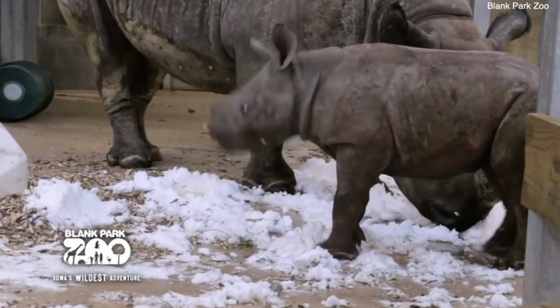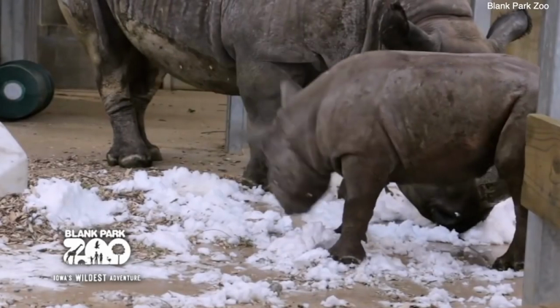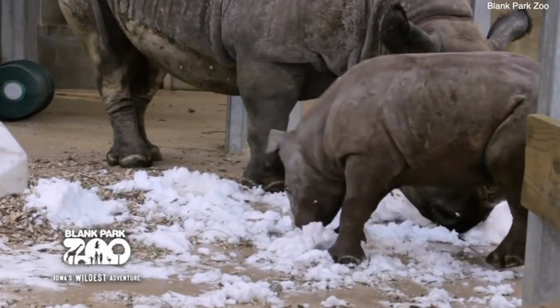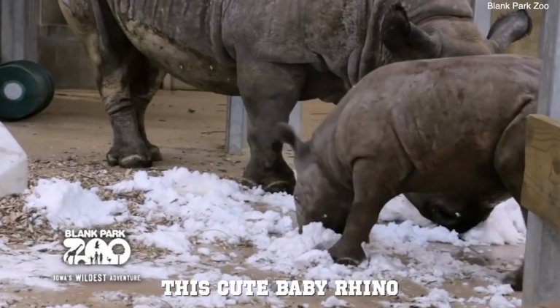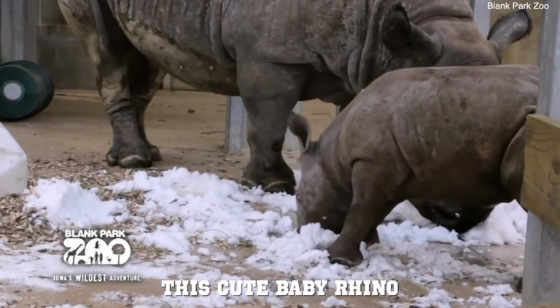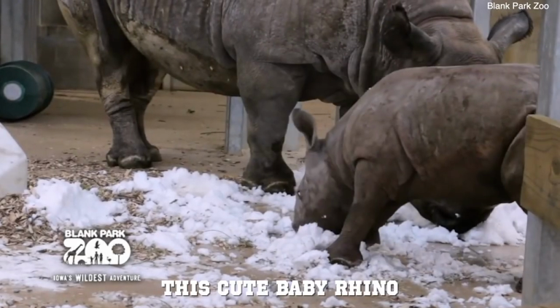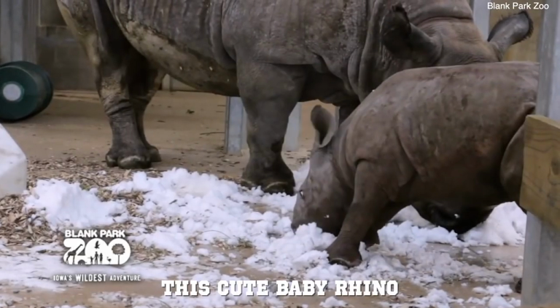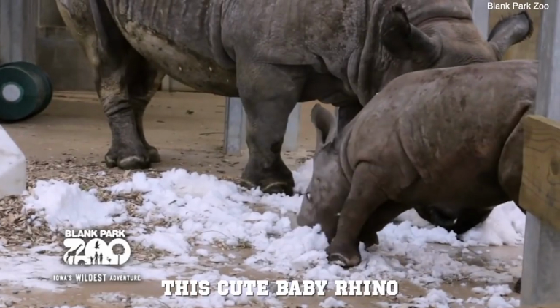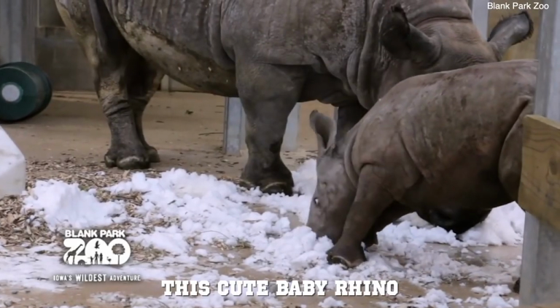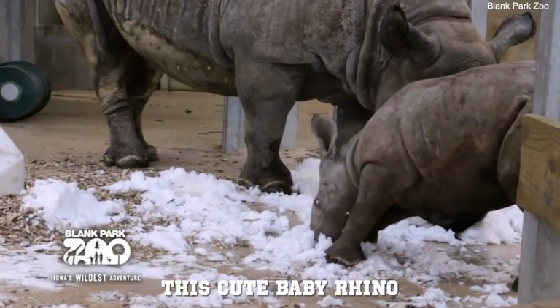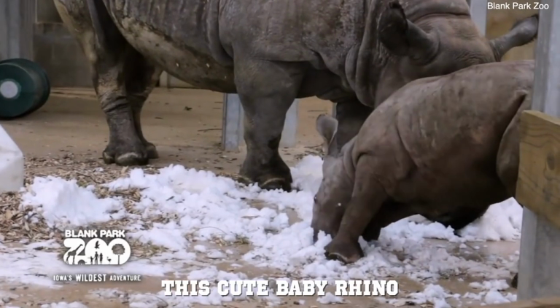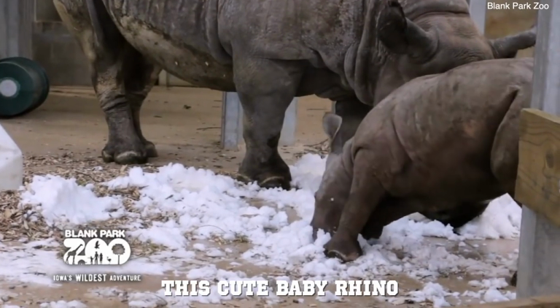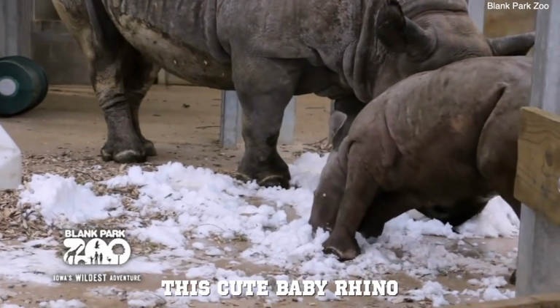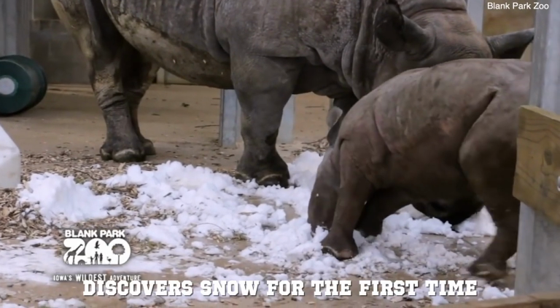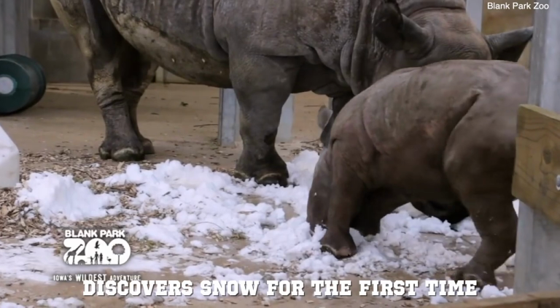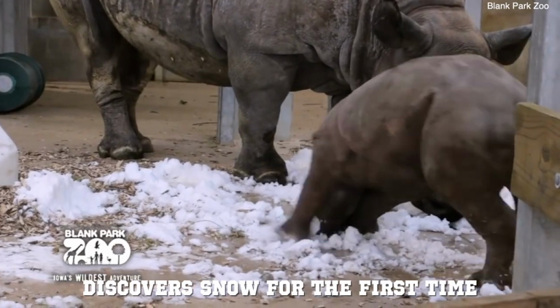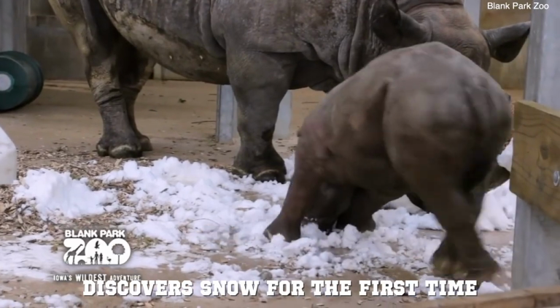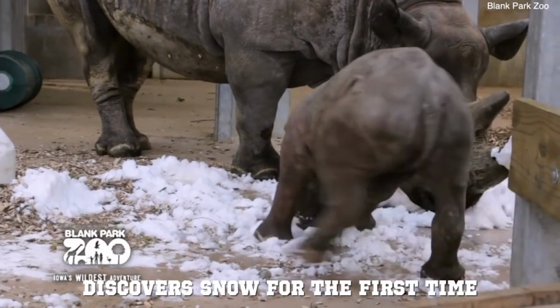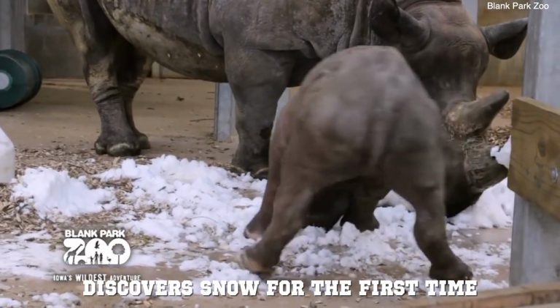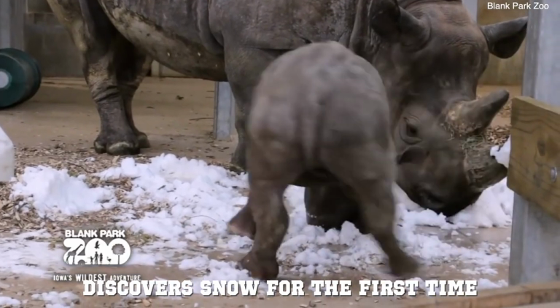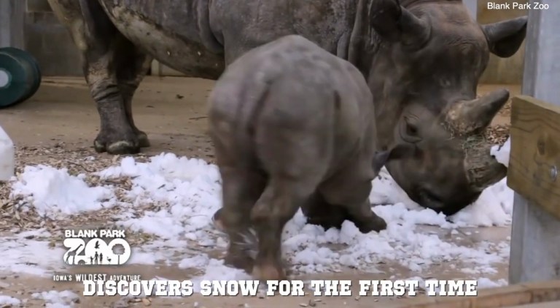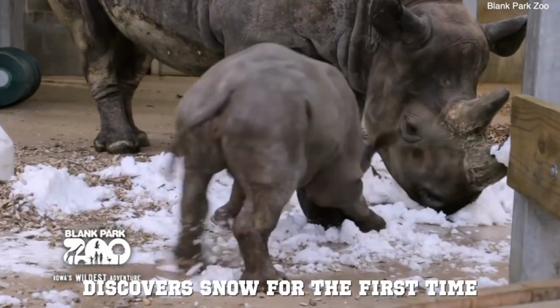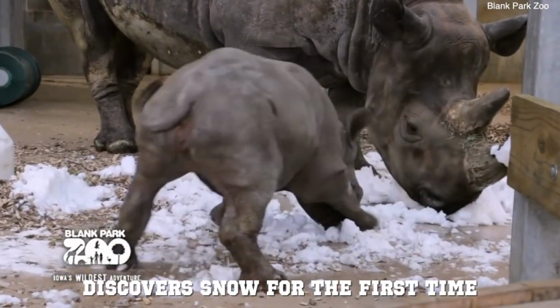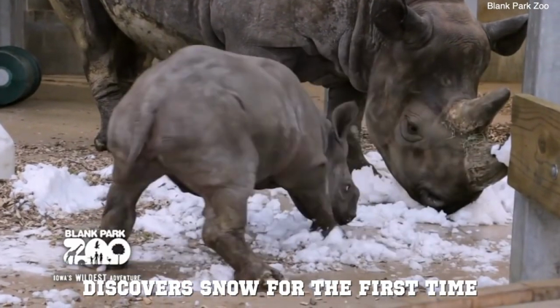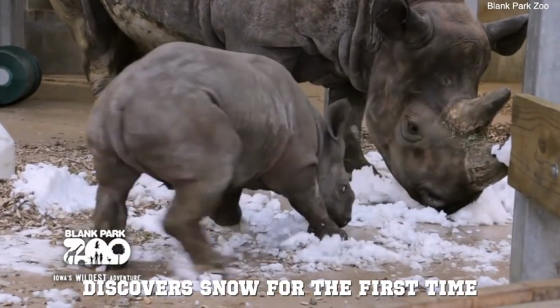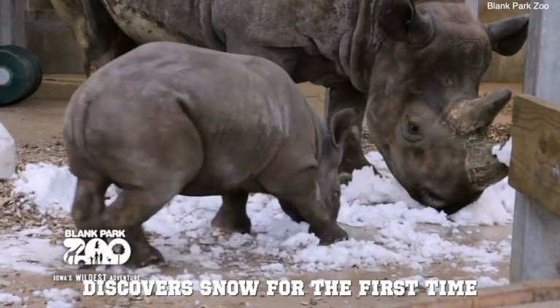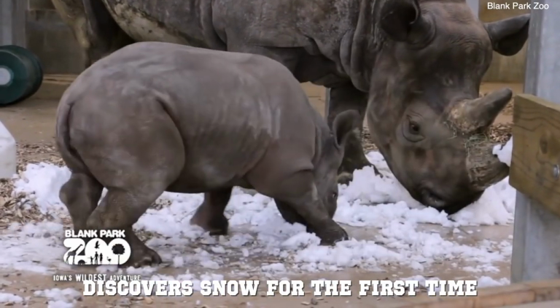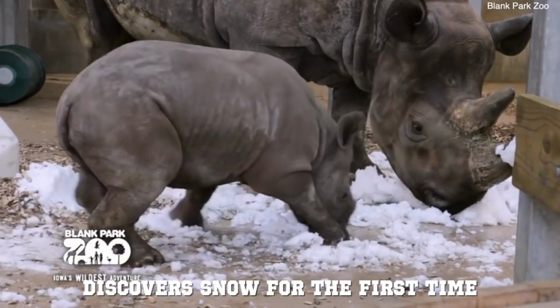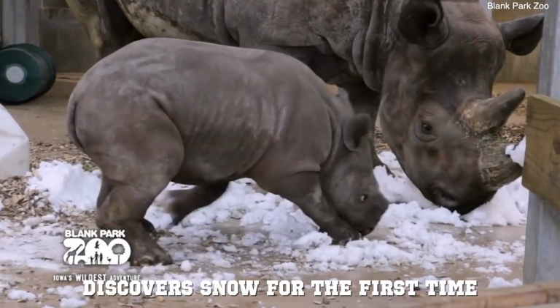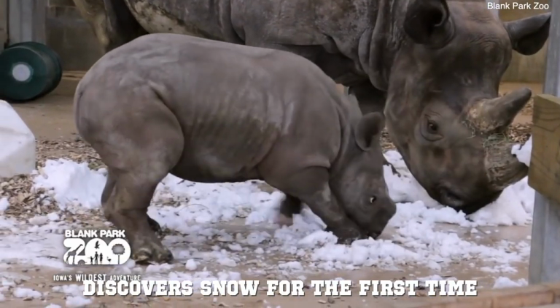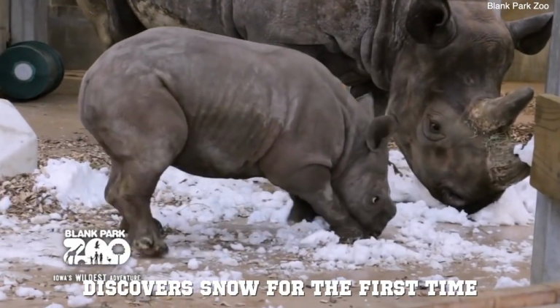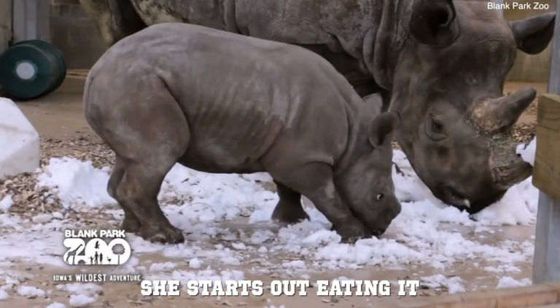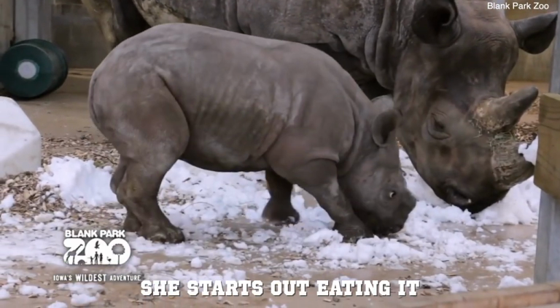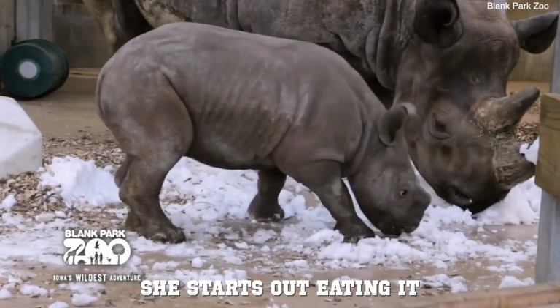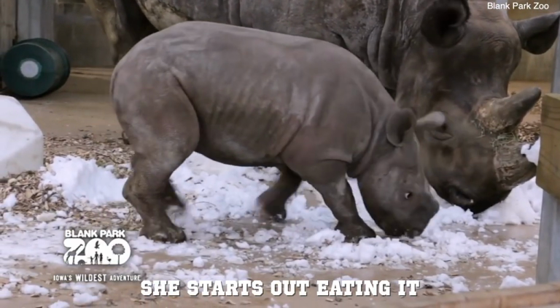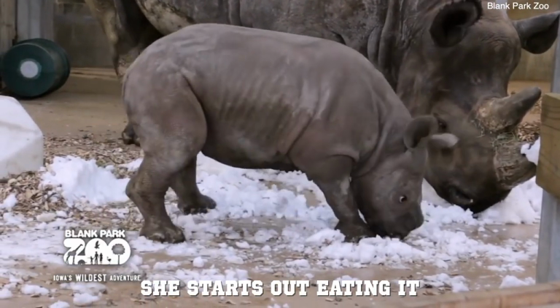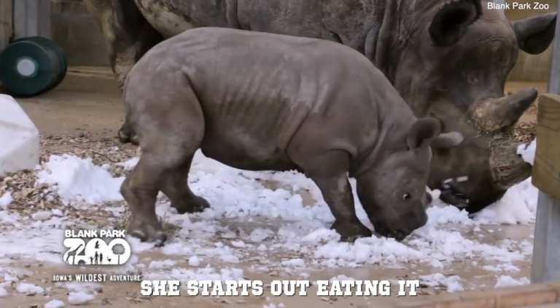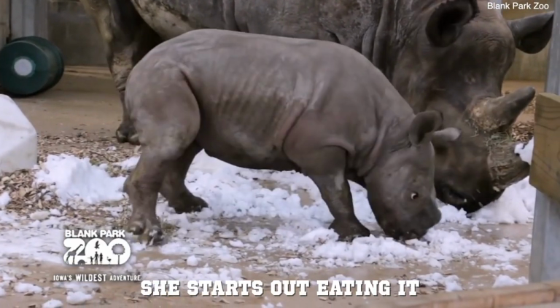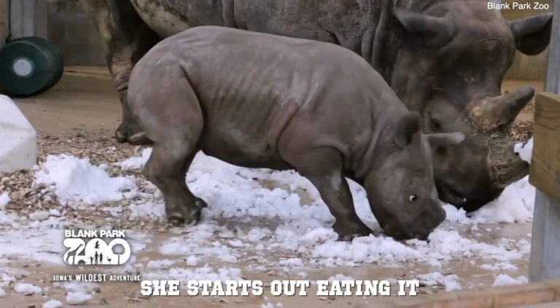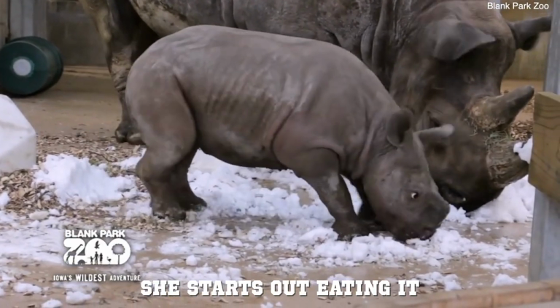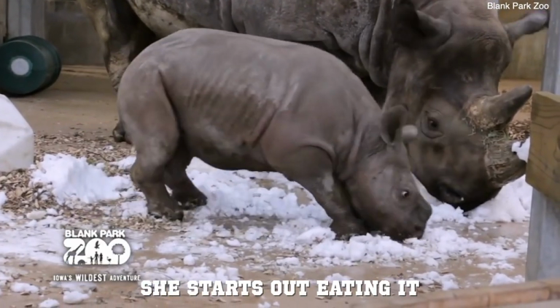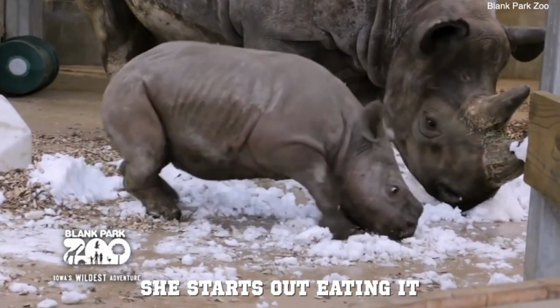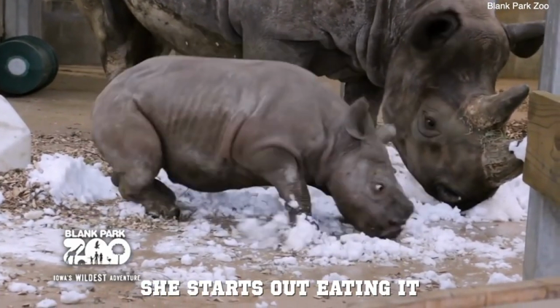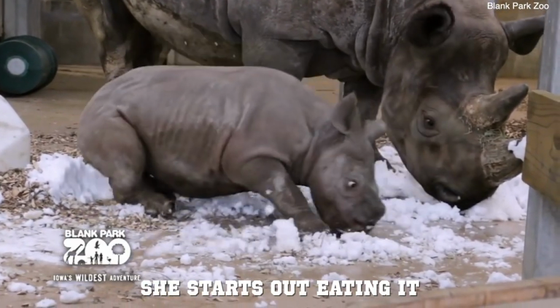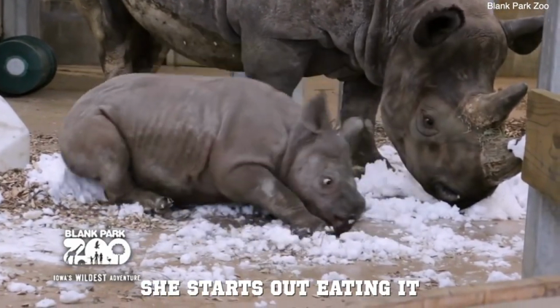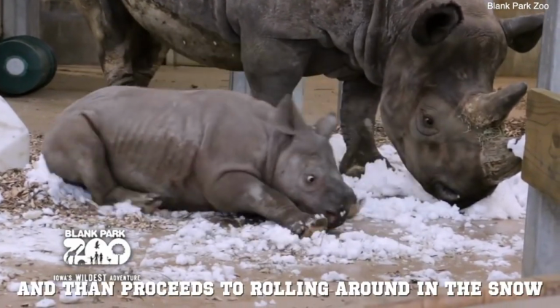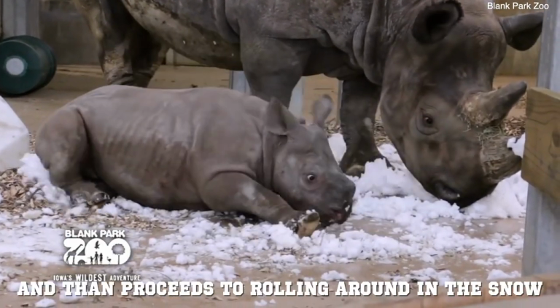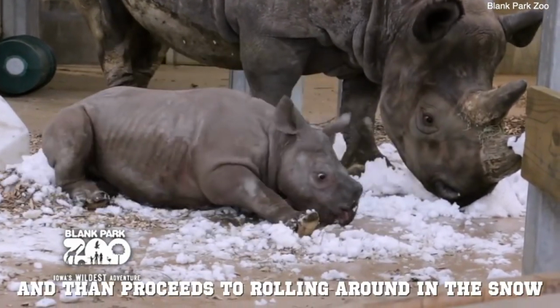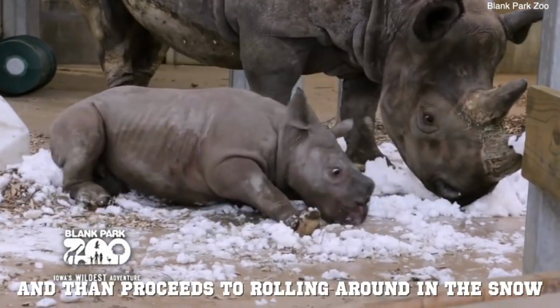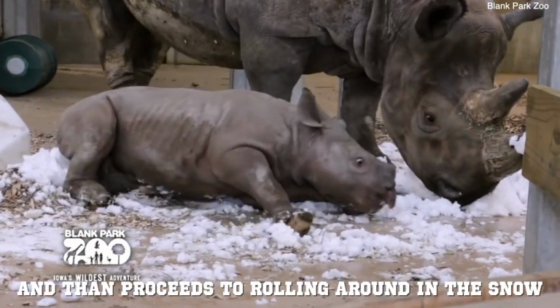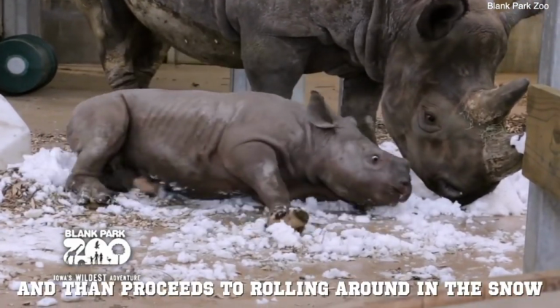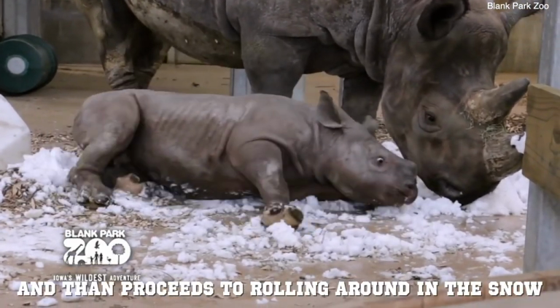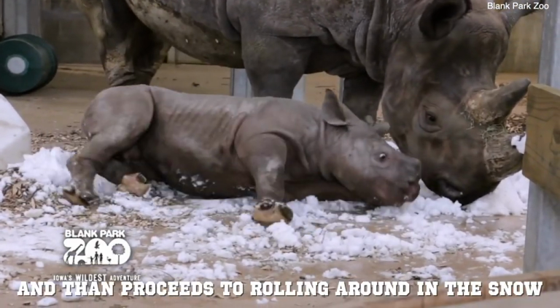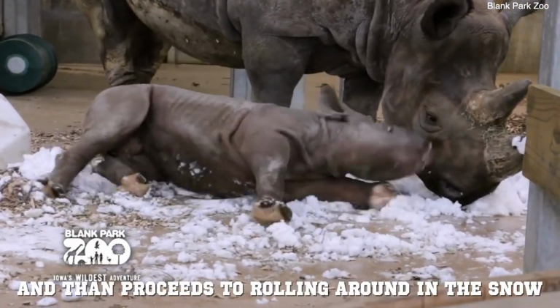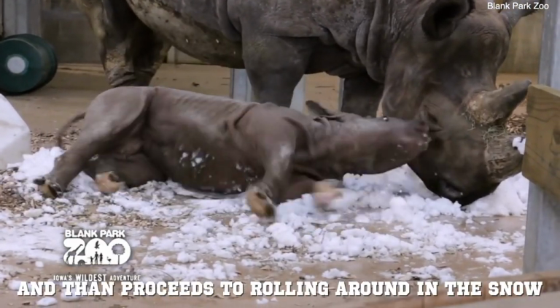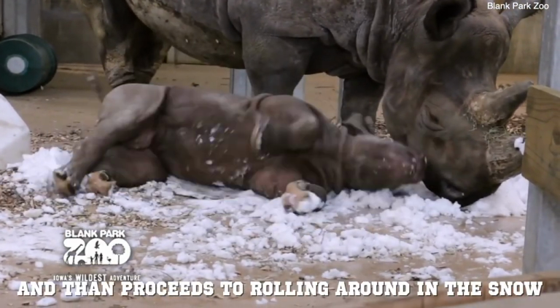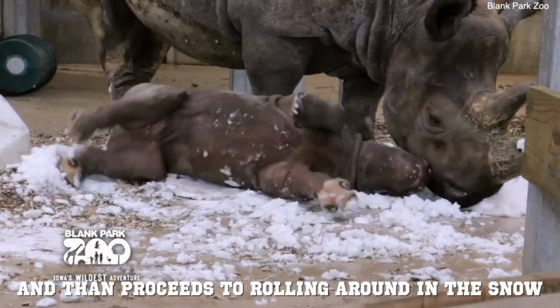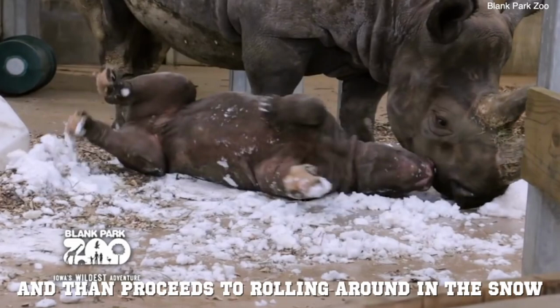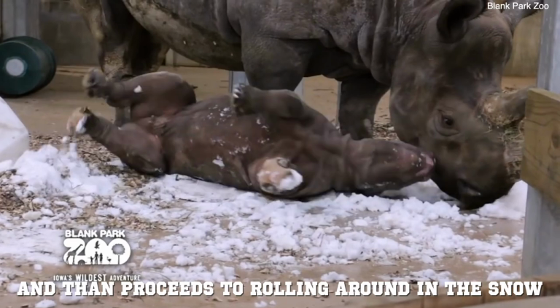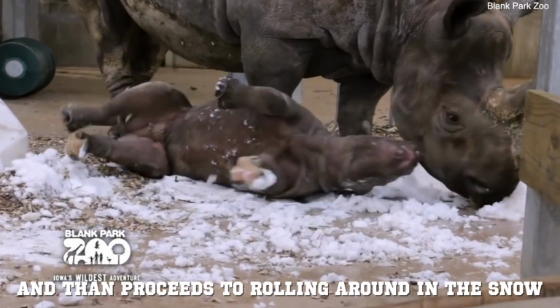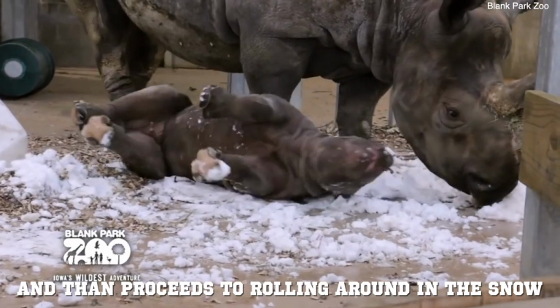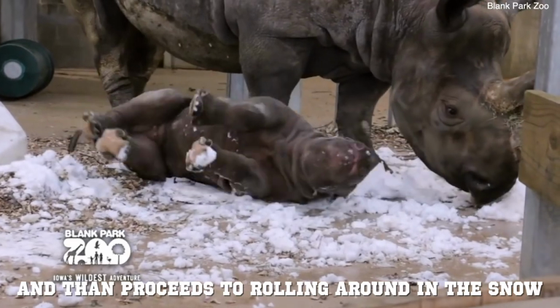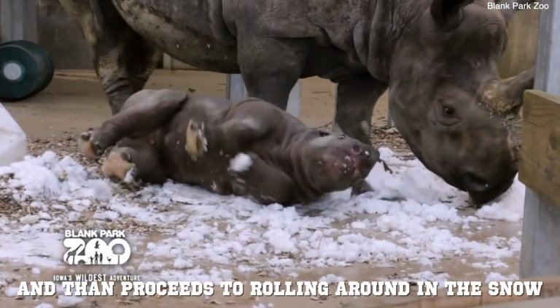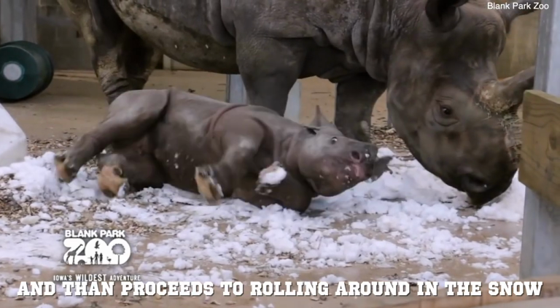This cute baby rhino discovered snow for the first time. She started out eating it and then proceeded to rolling around in the snow.